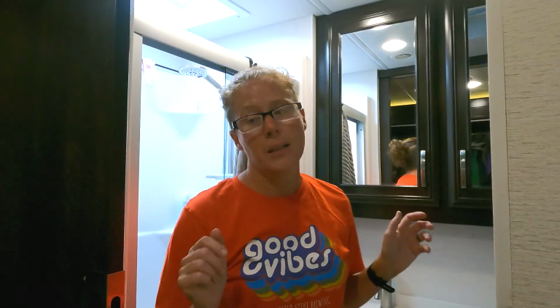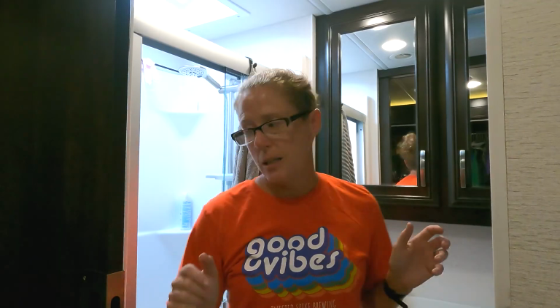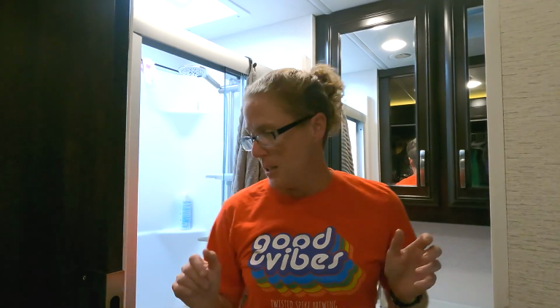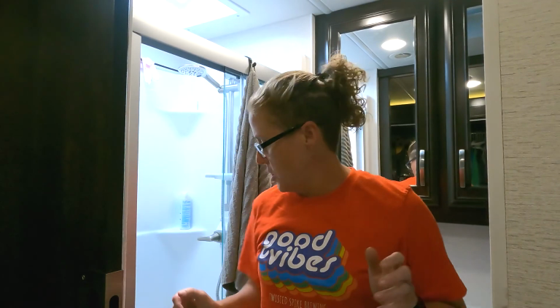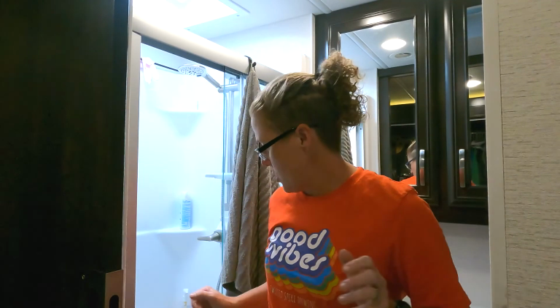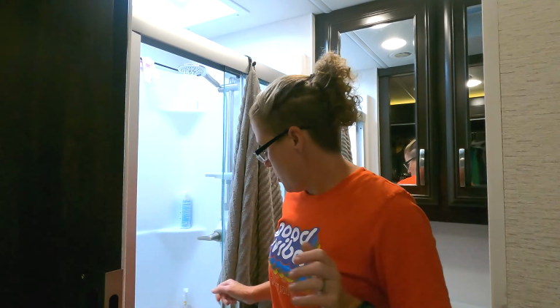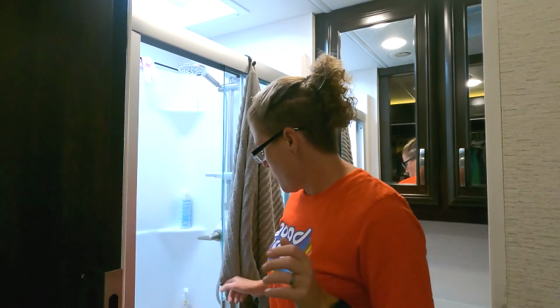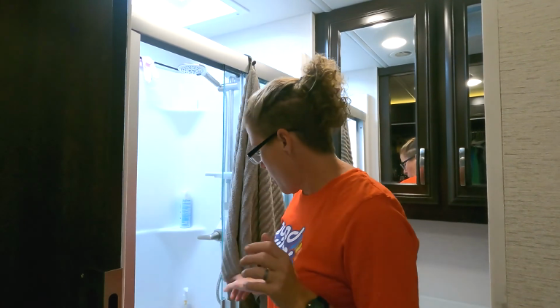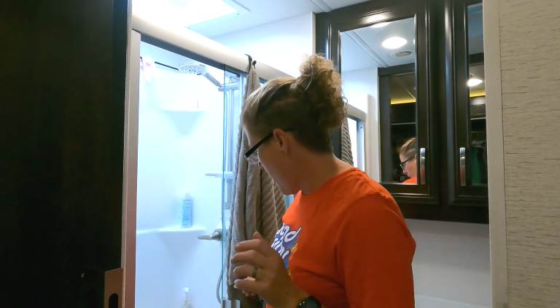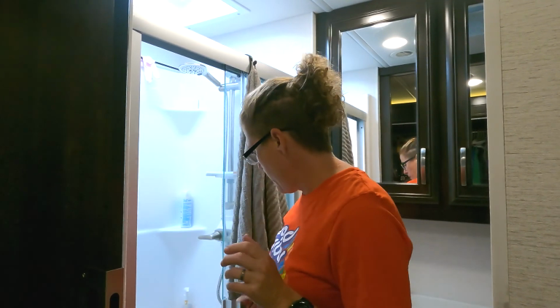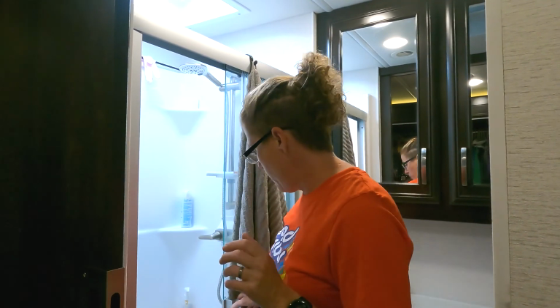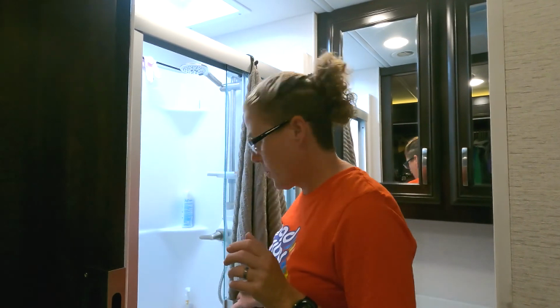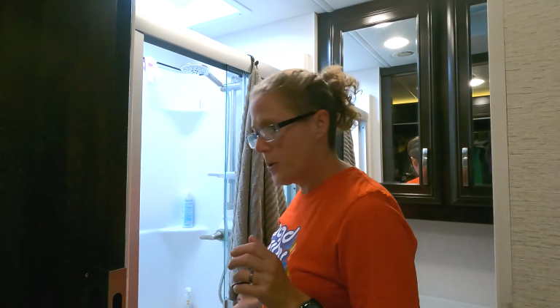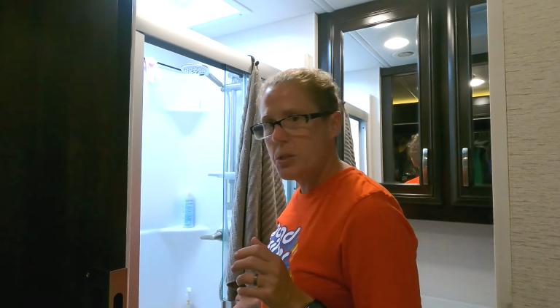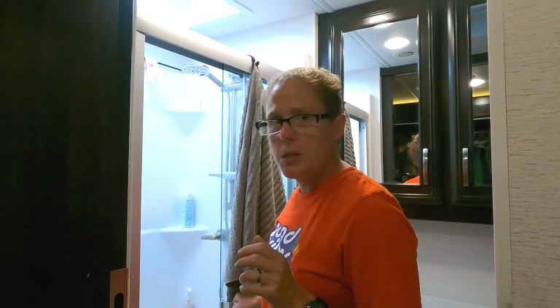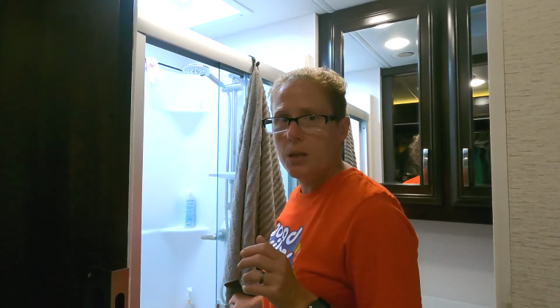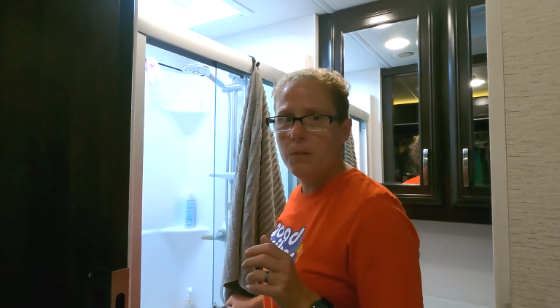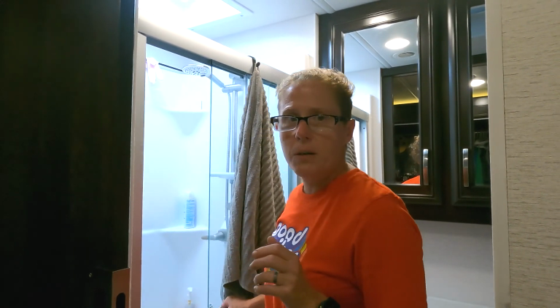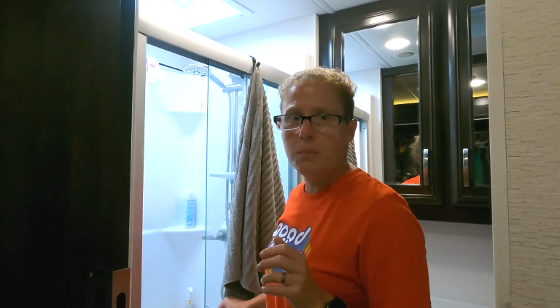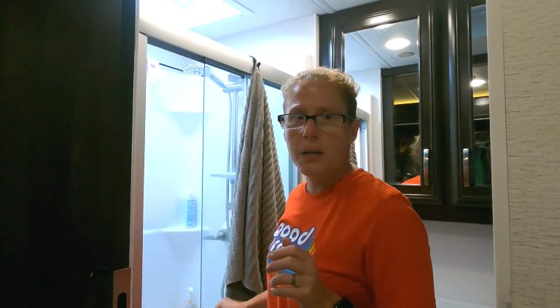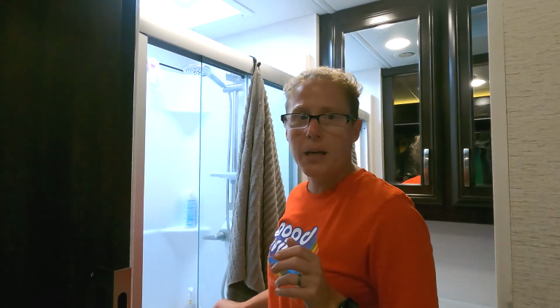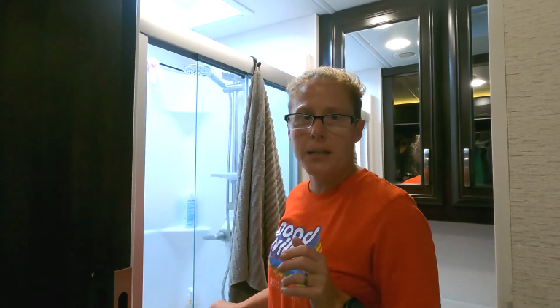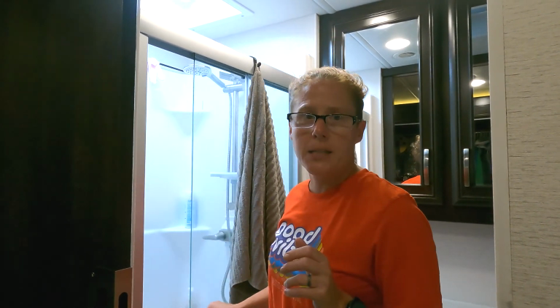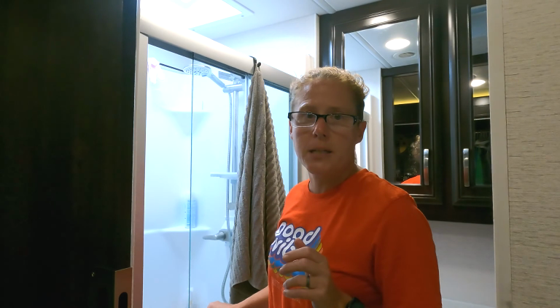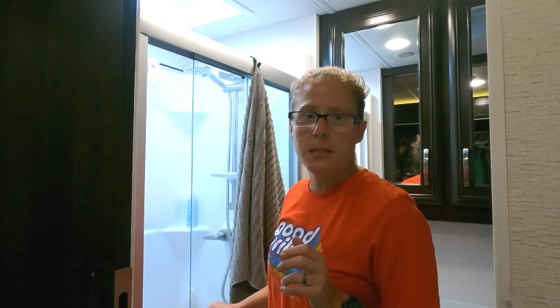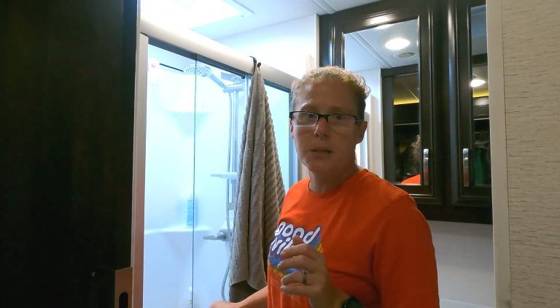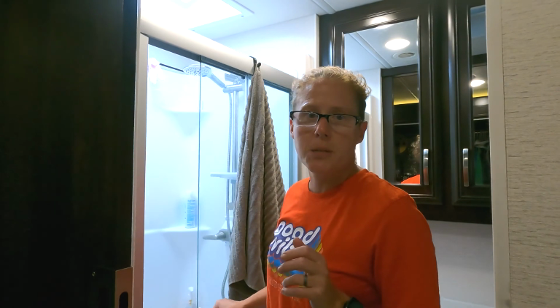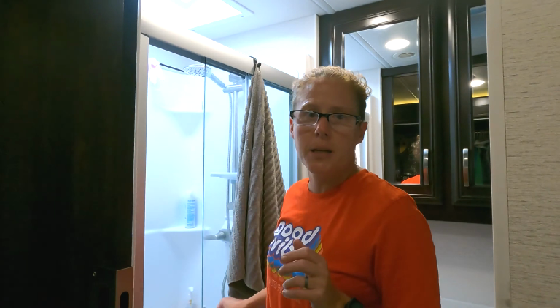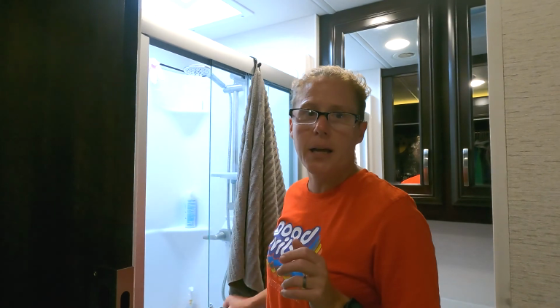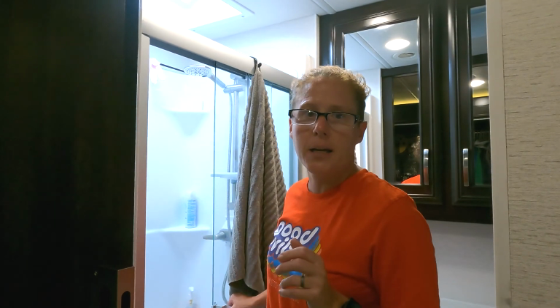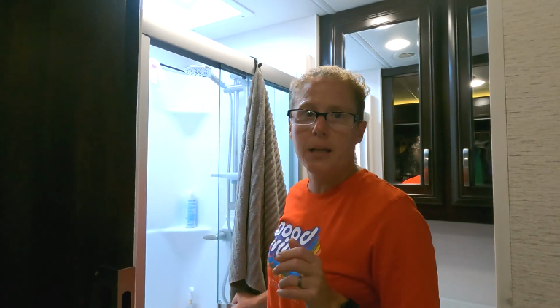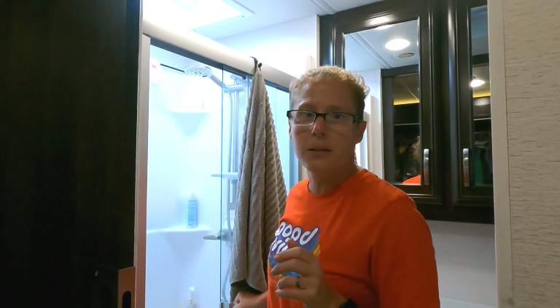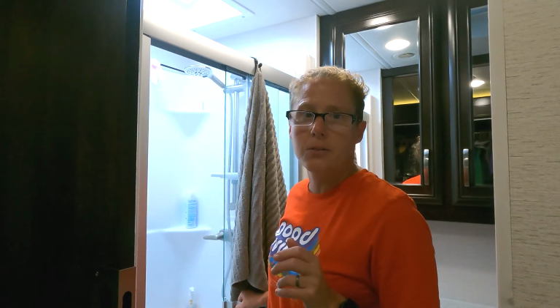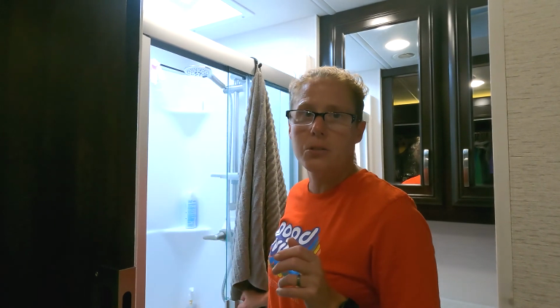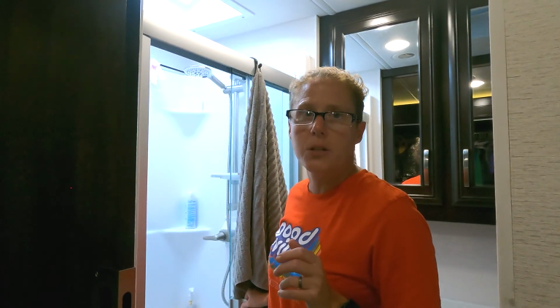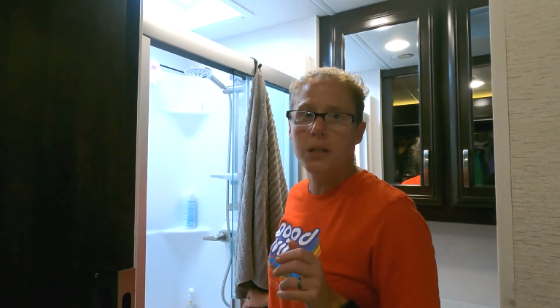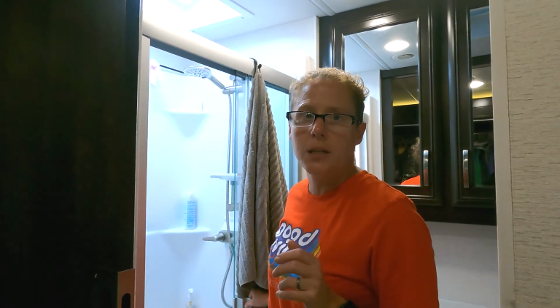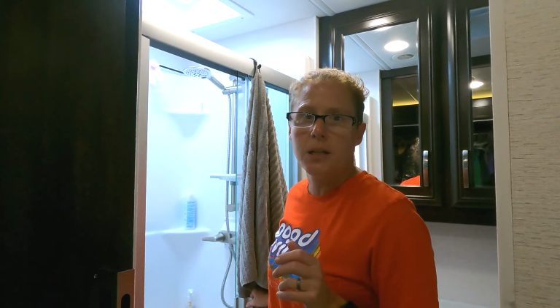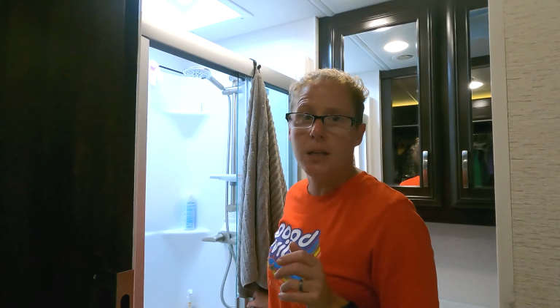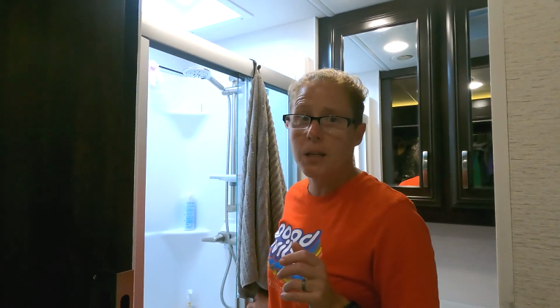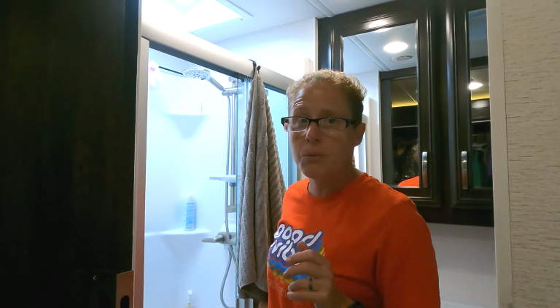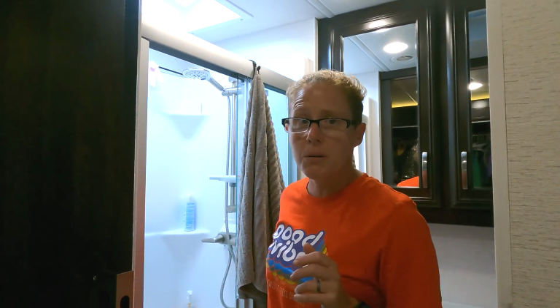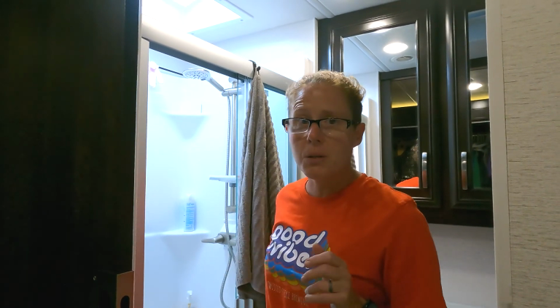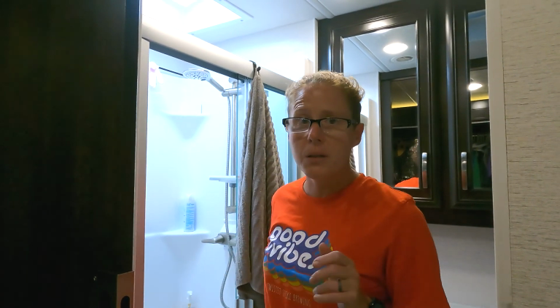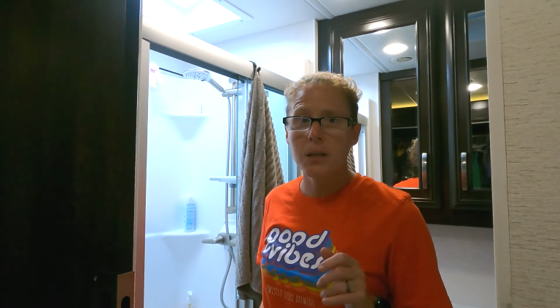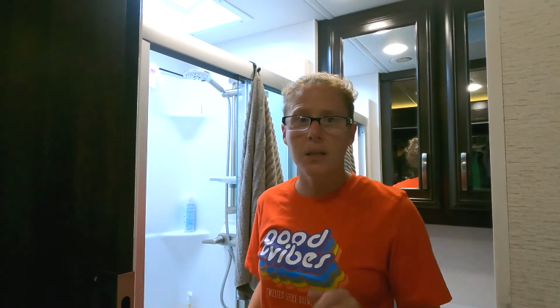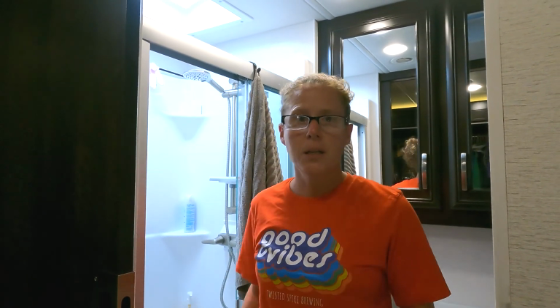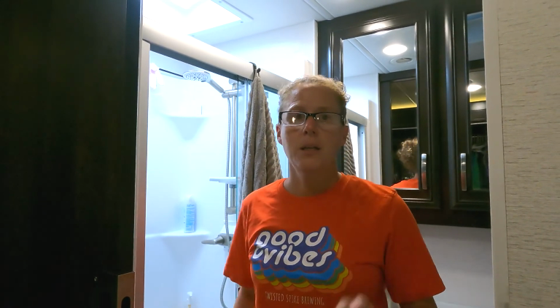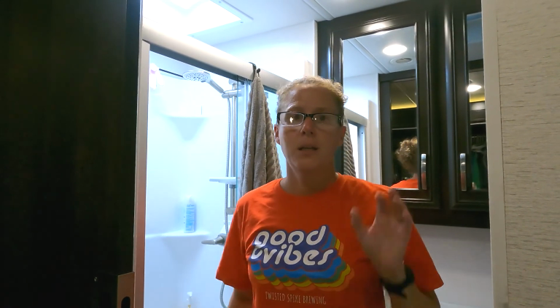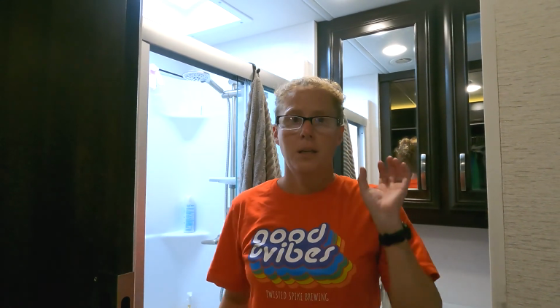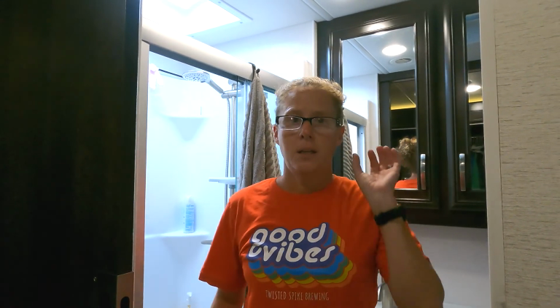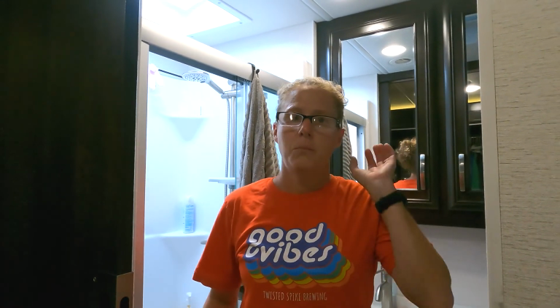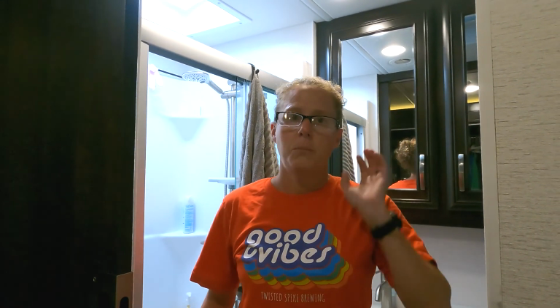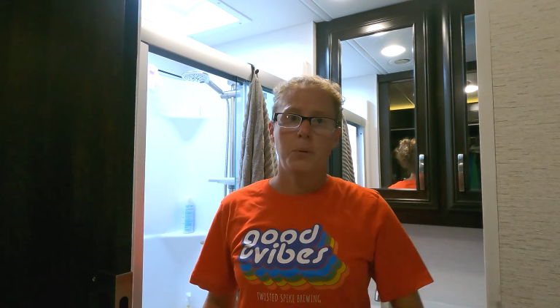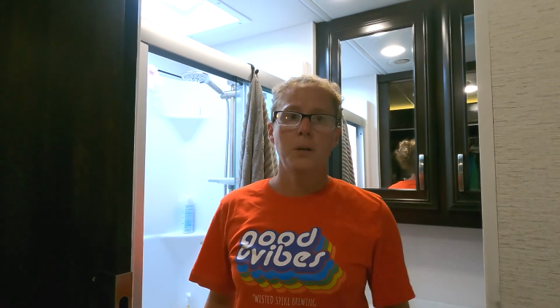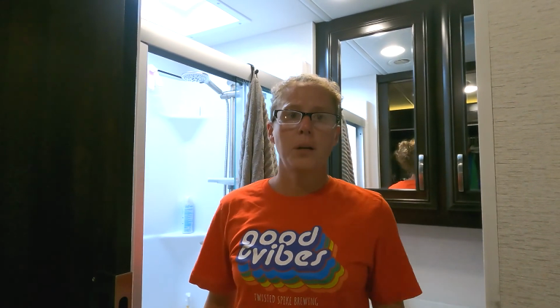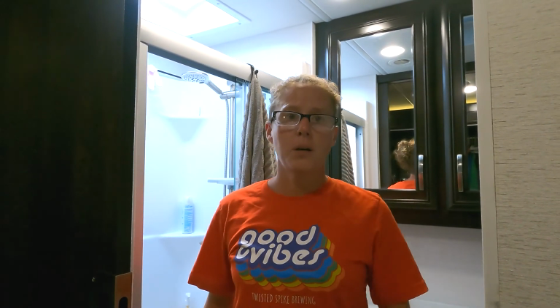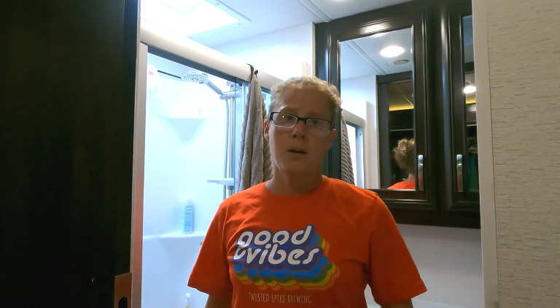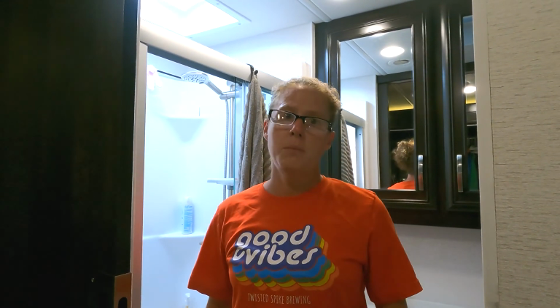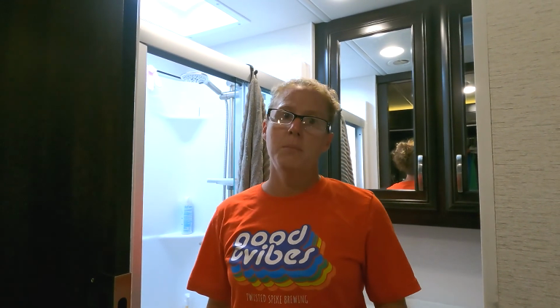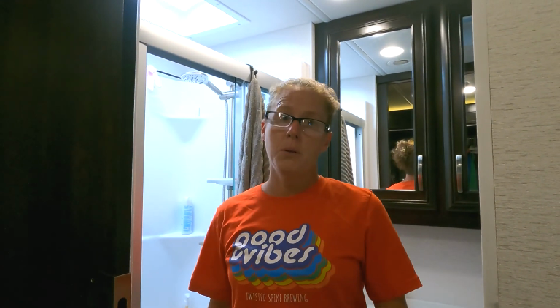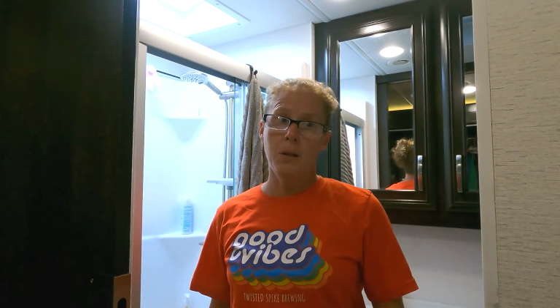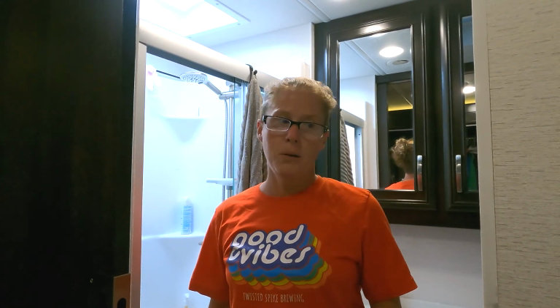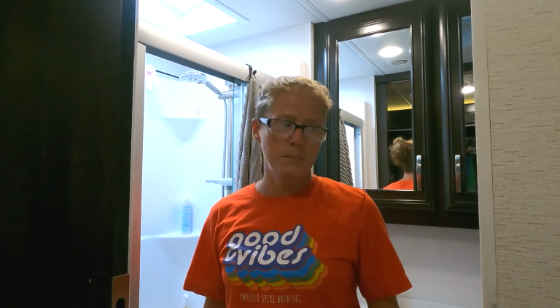These tri-fold doors — if anybody has any tips on how to get those clean and keep them clean, put a comment below.